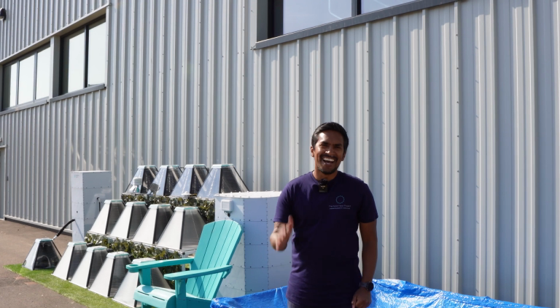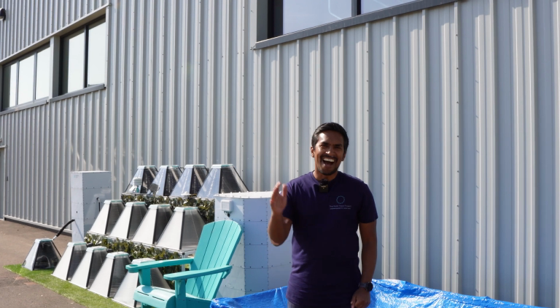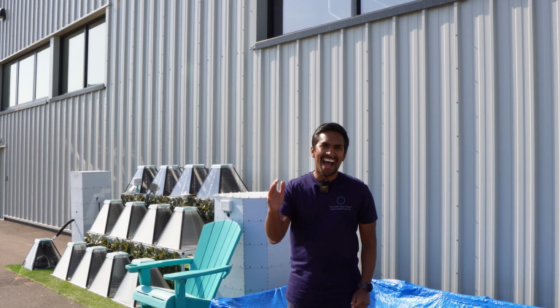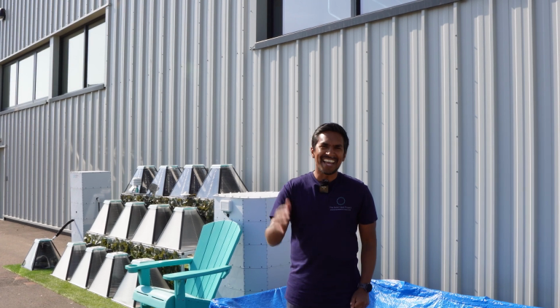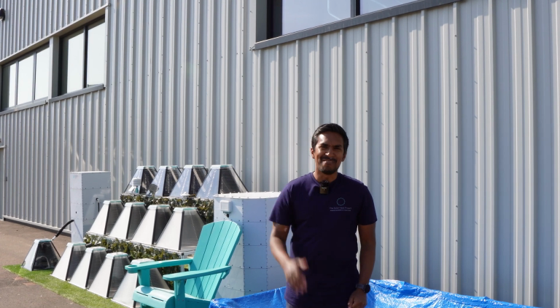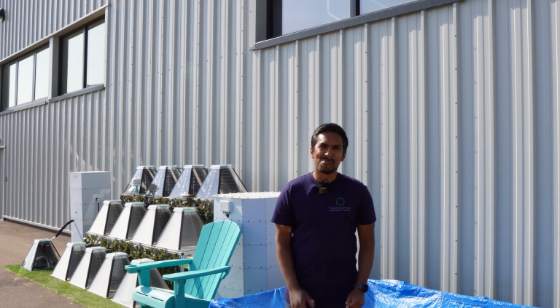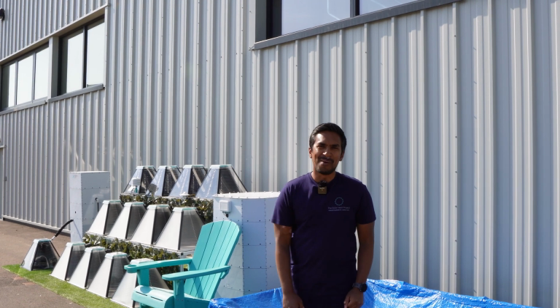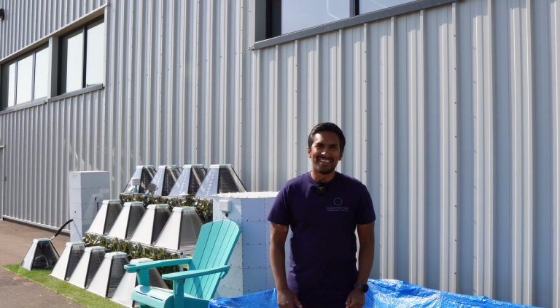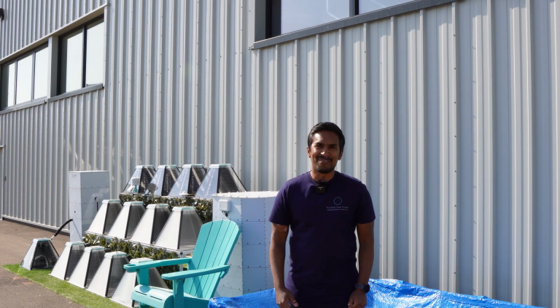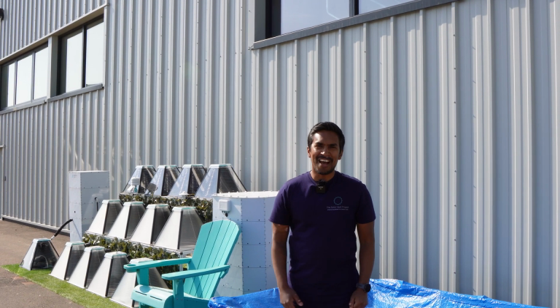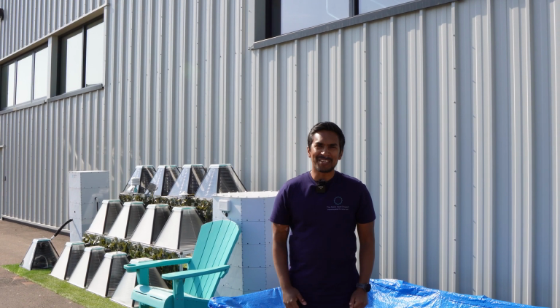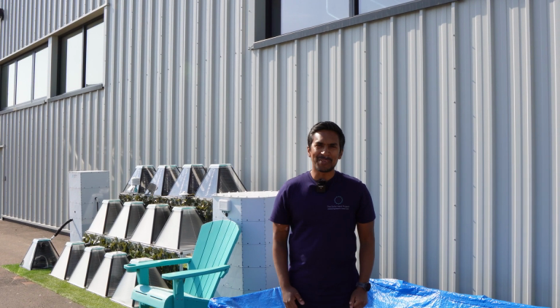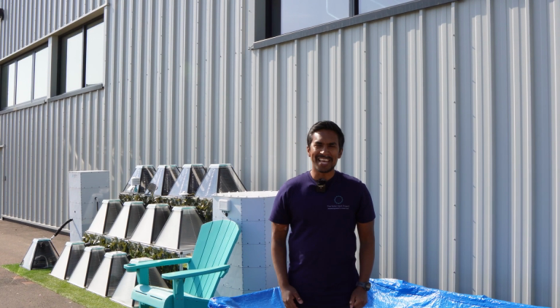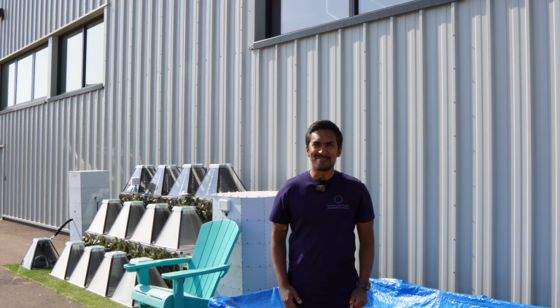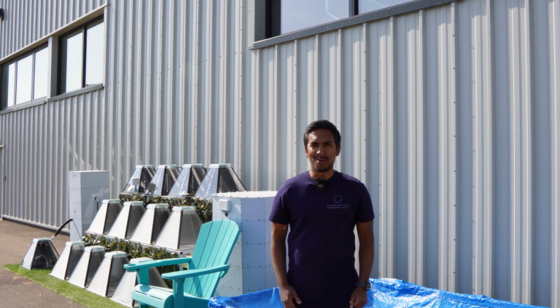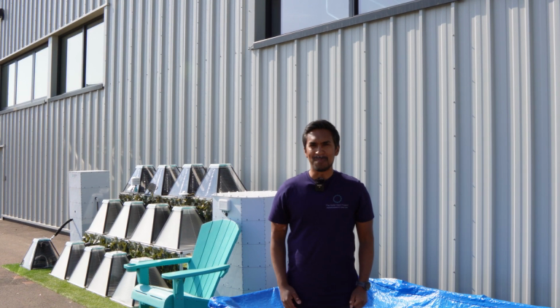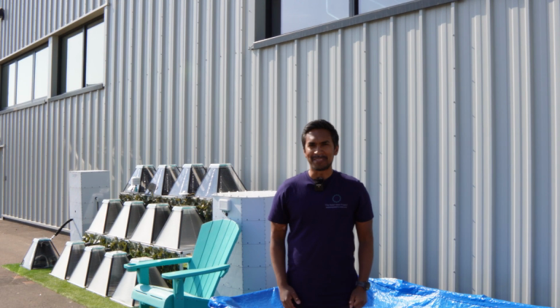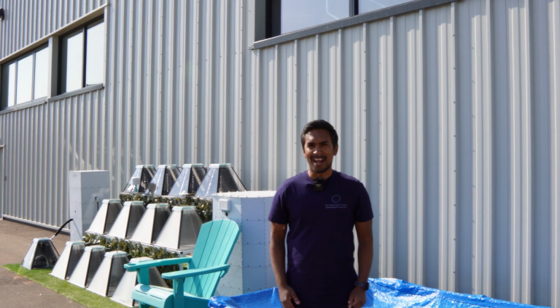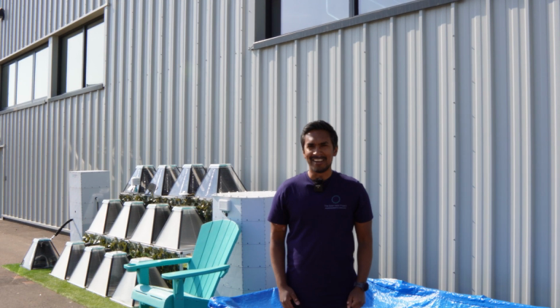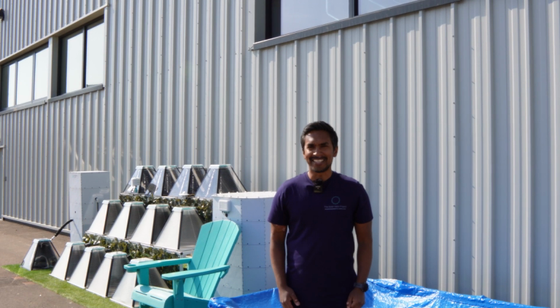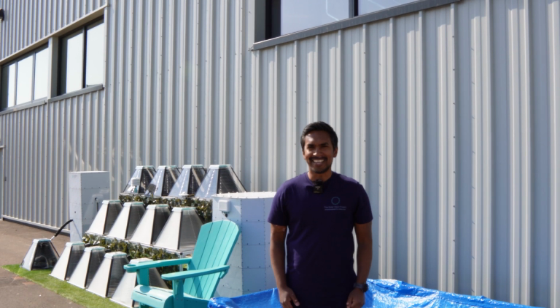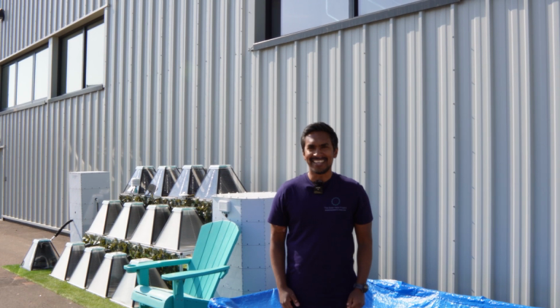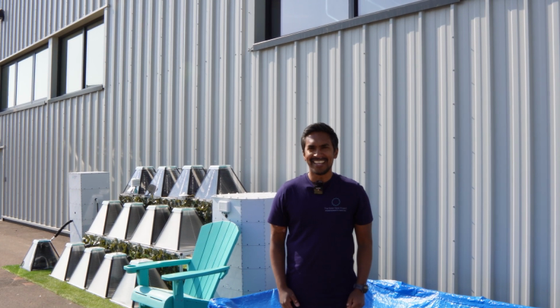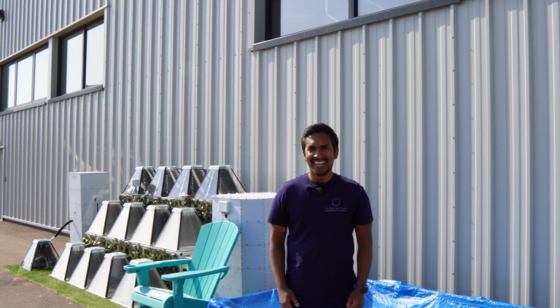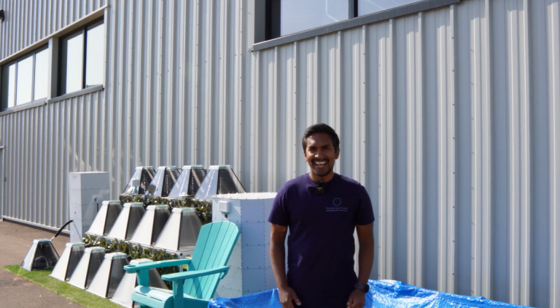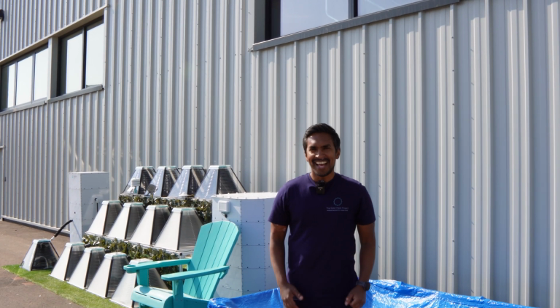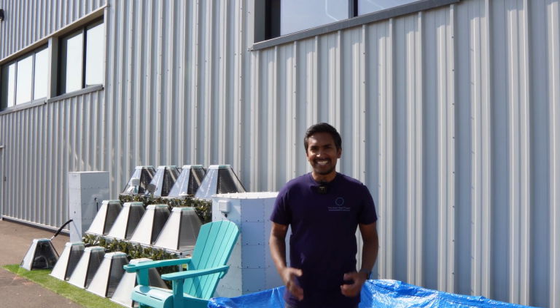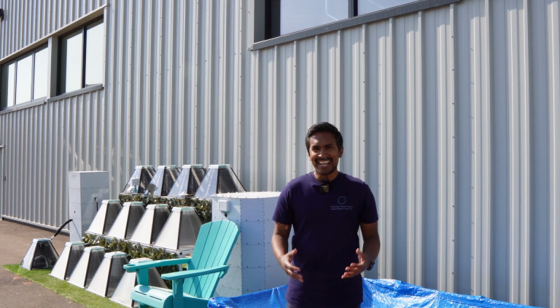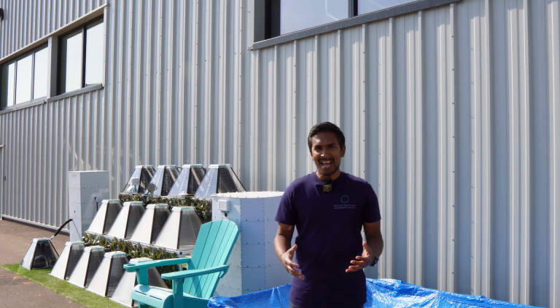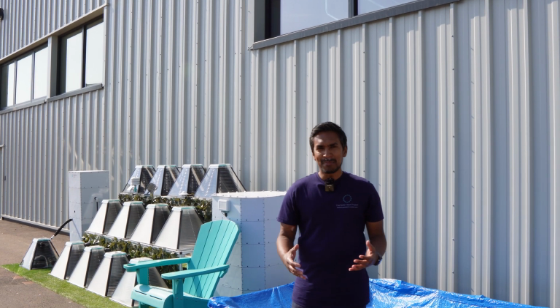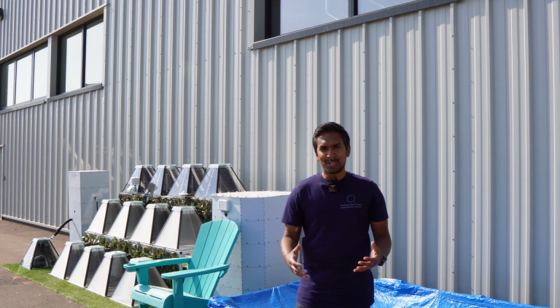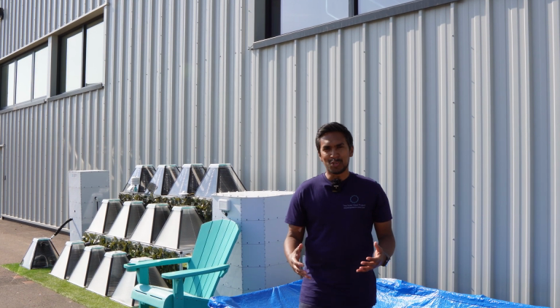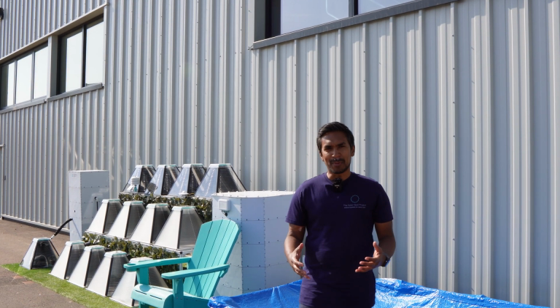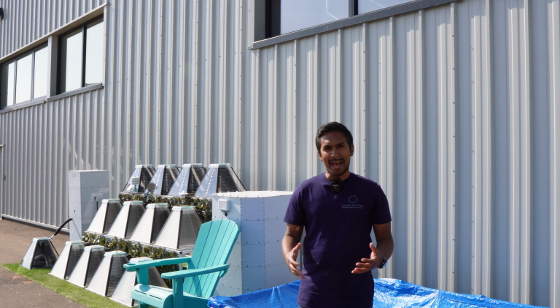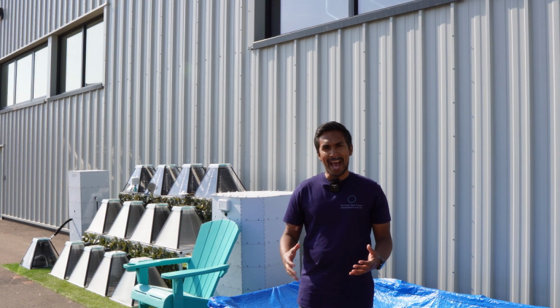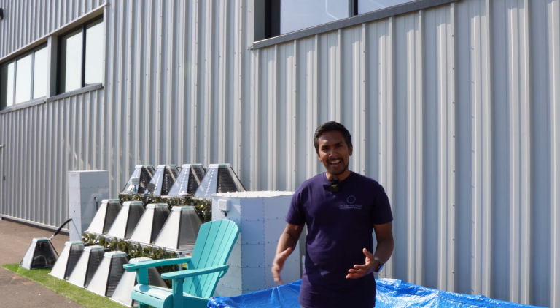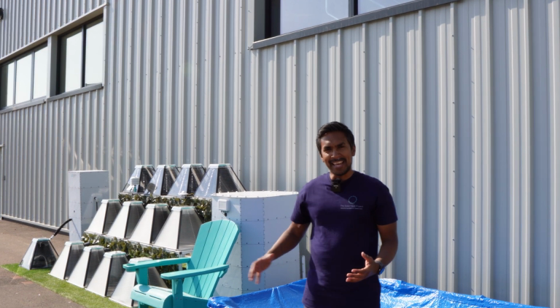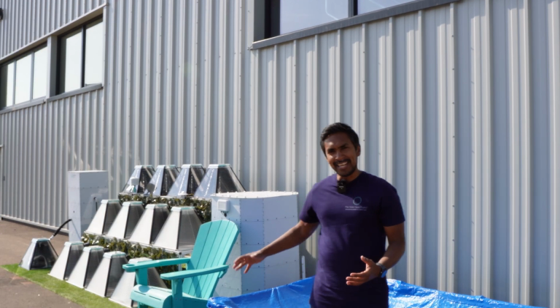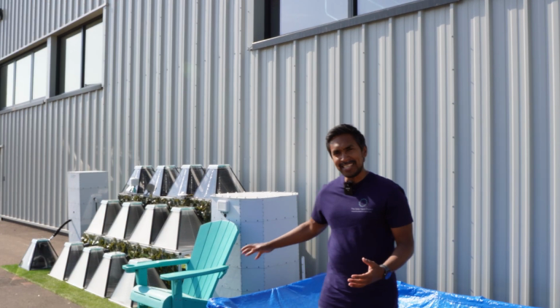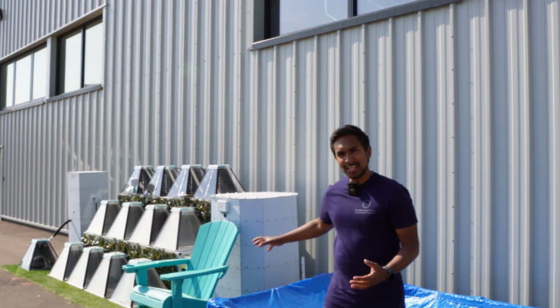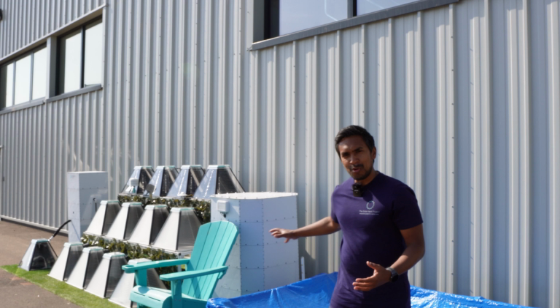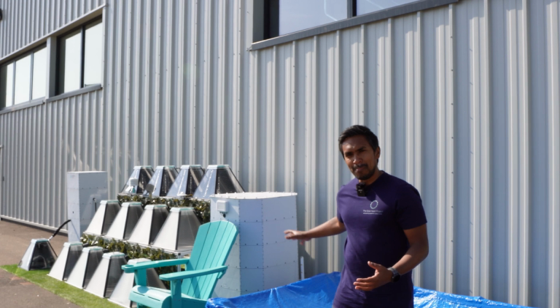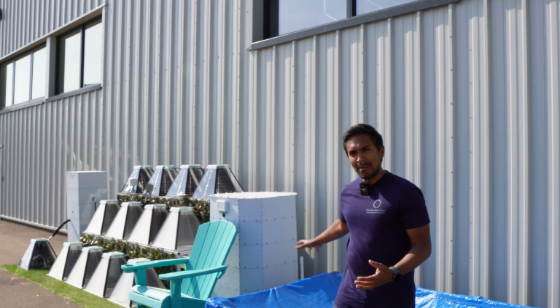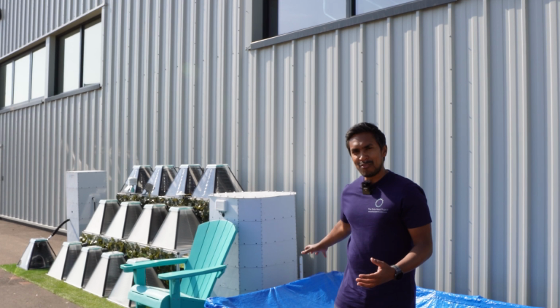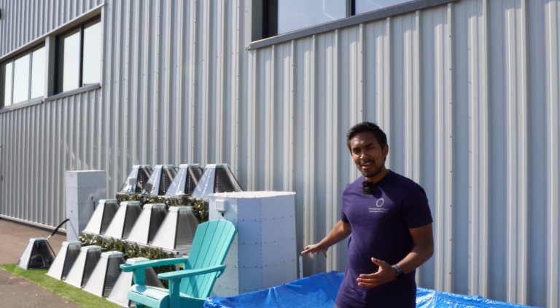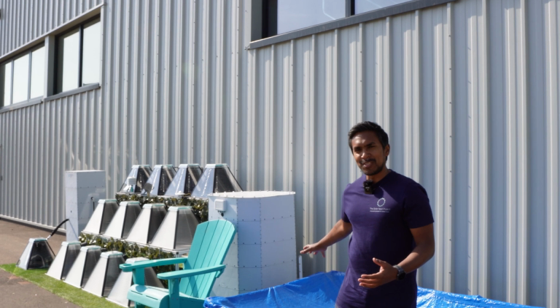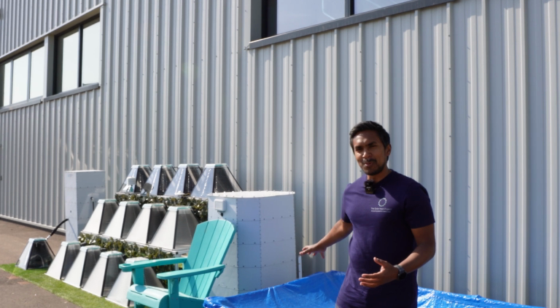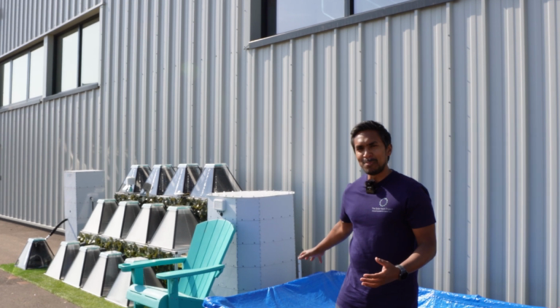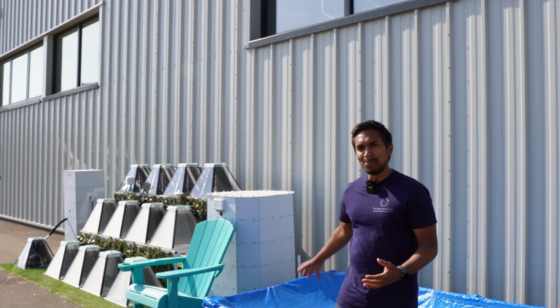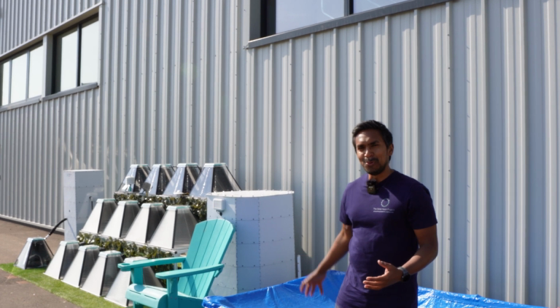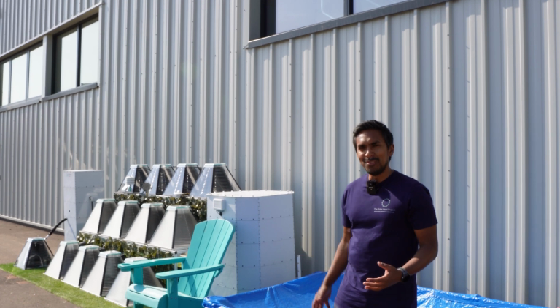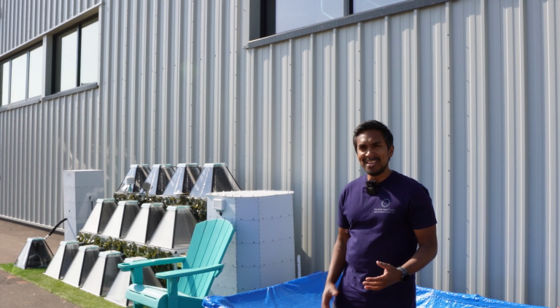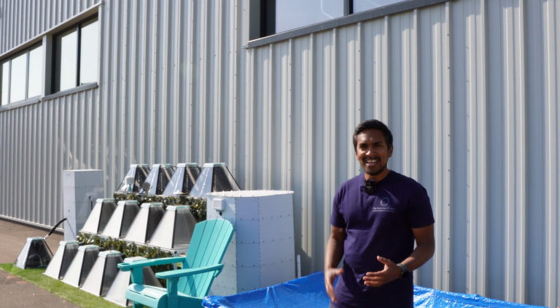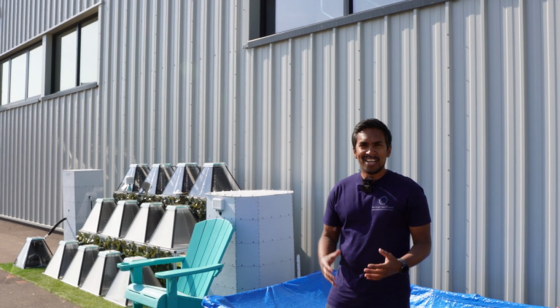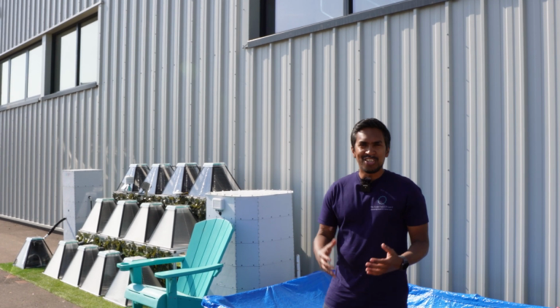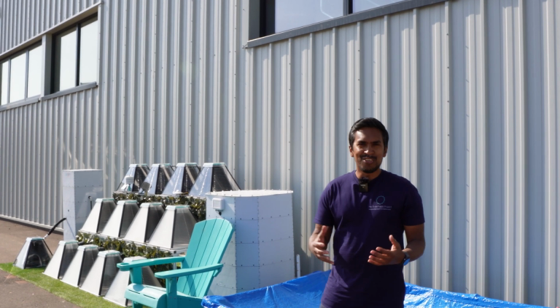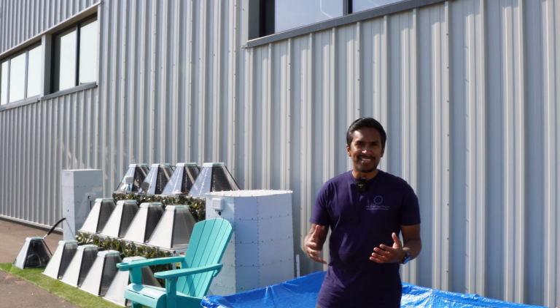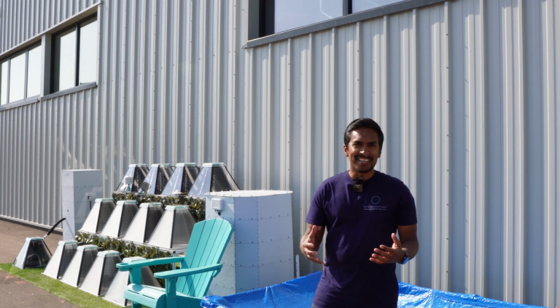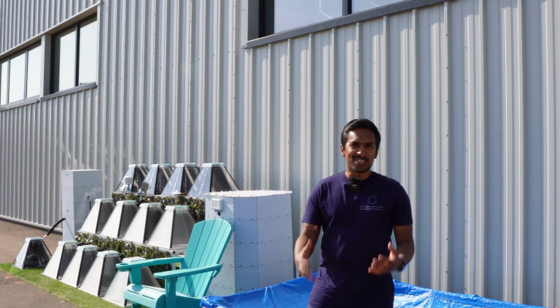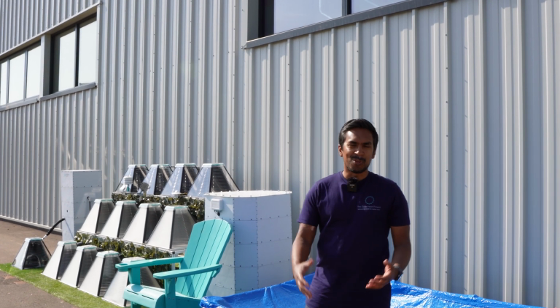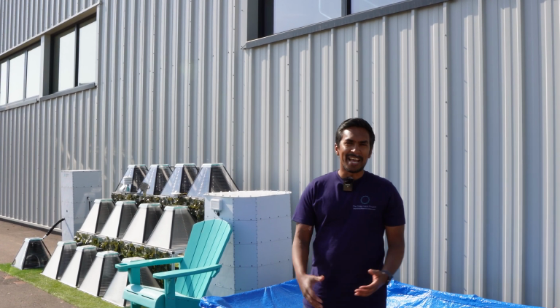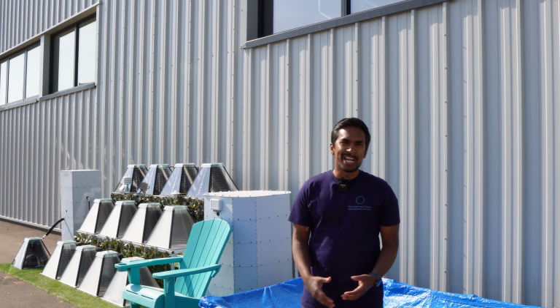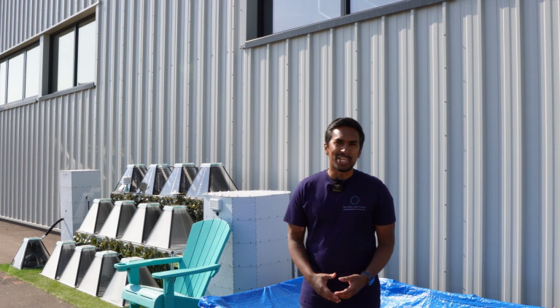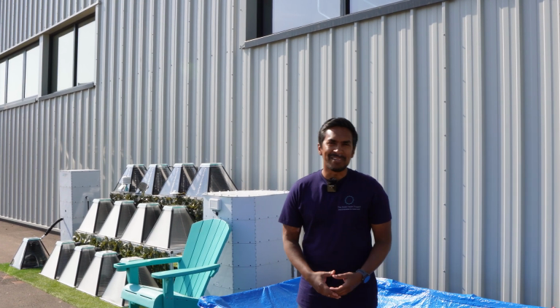Hi everyone, Faisal here from Solariskit and today I'm going to talk about how to heat your above-ground swimming pool using solar energy.